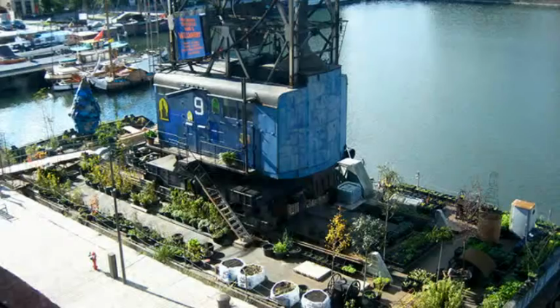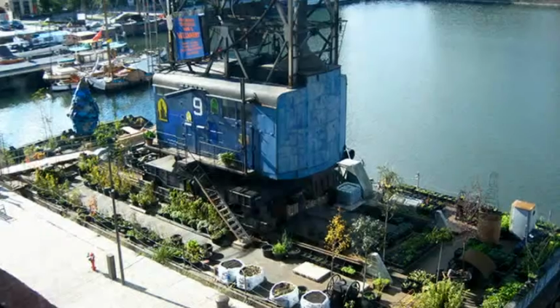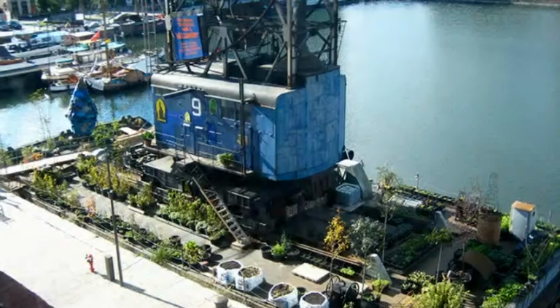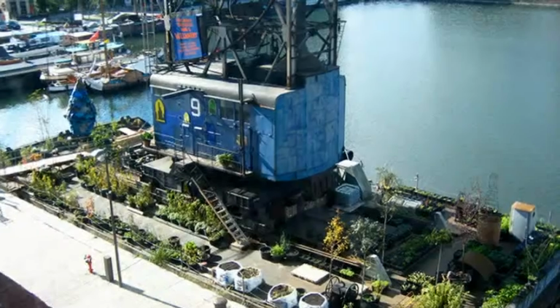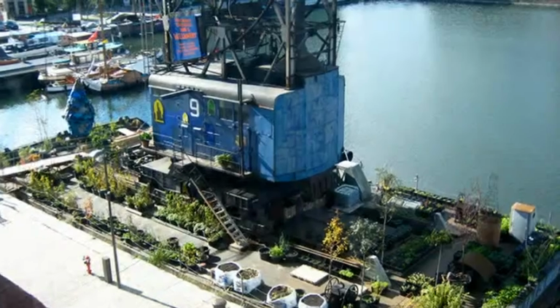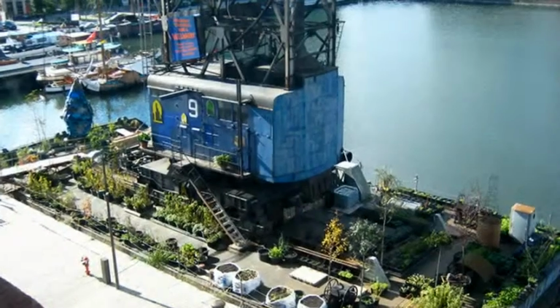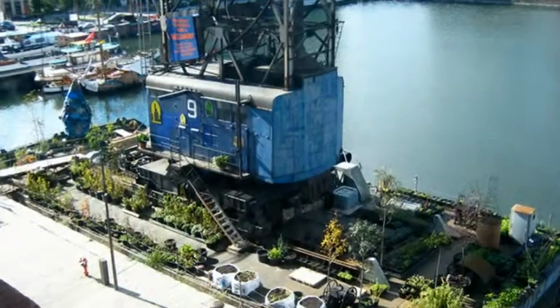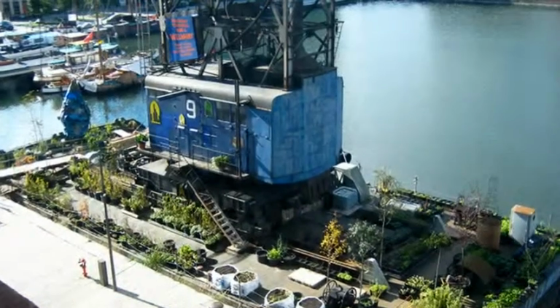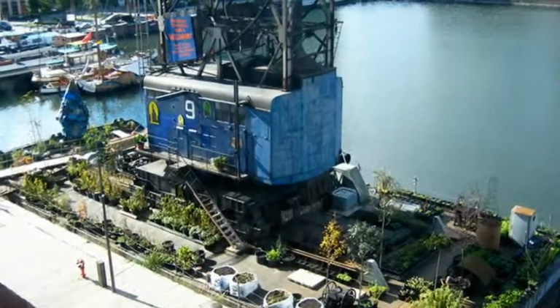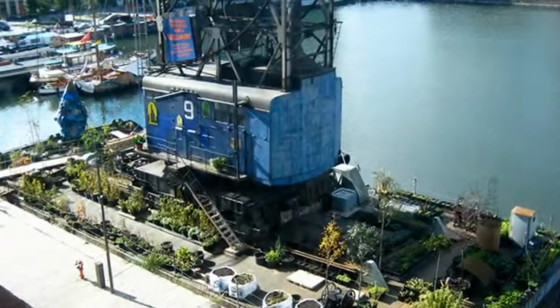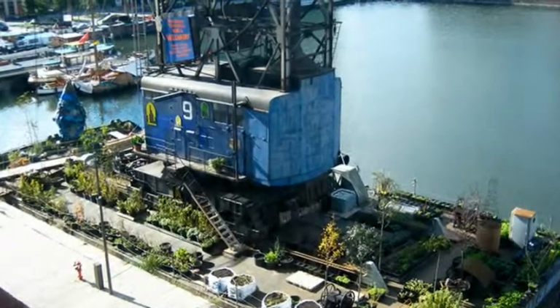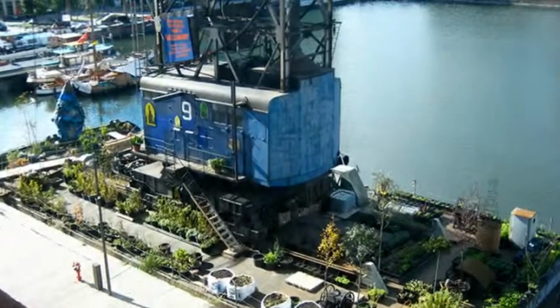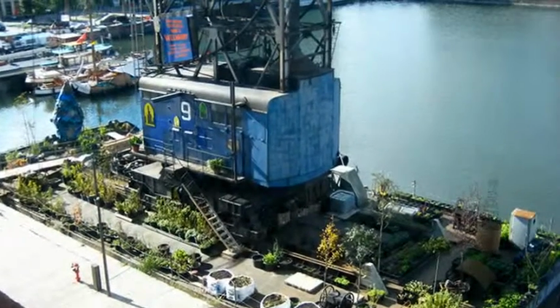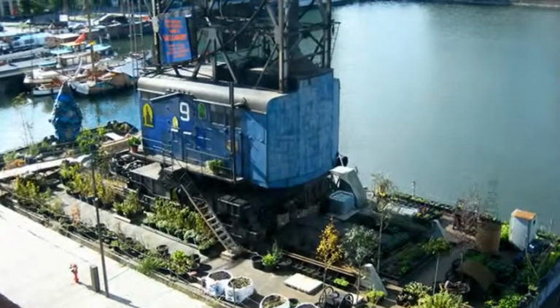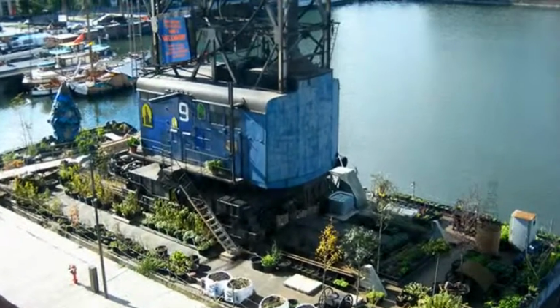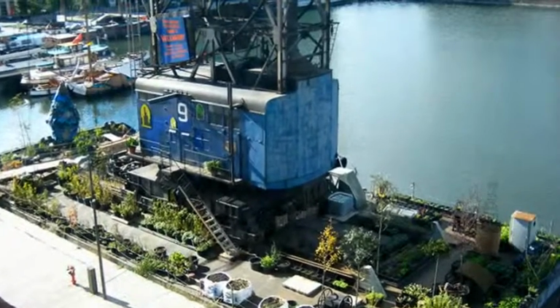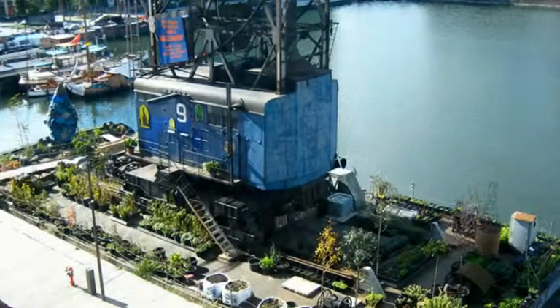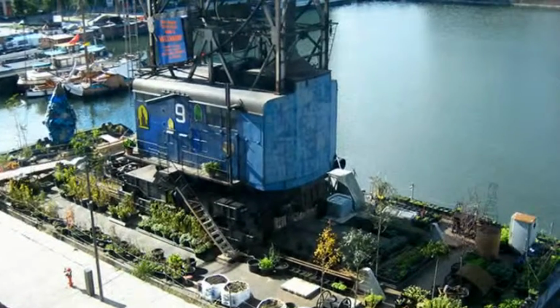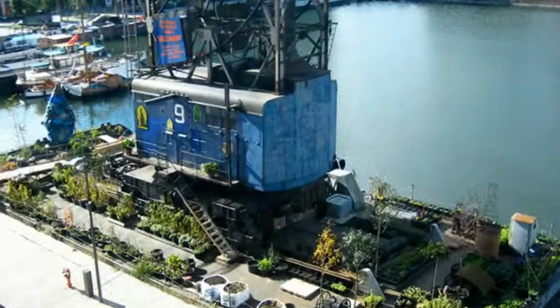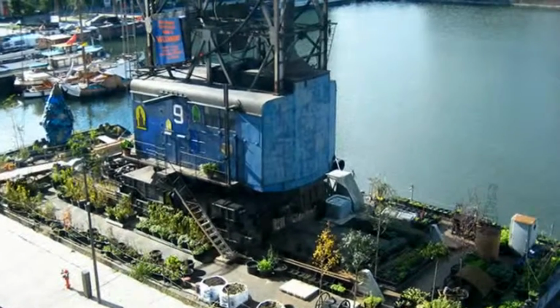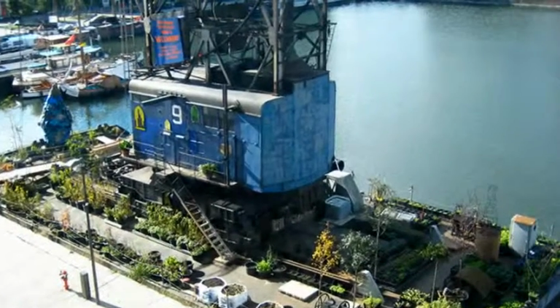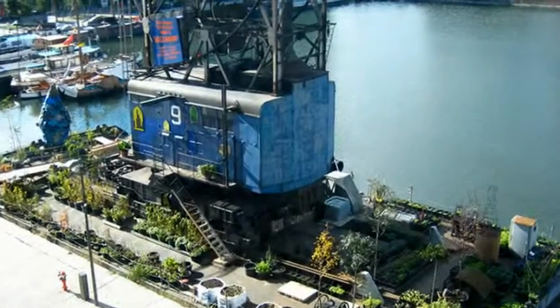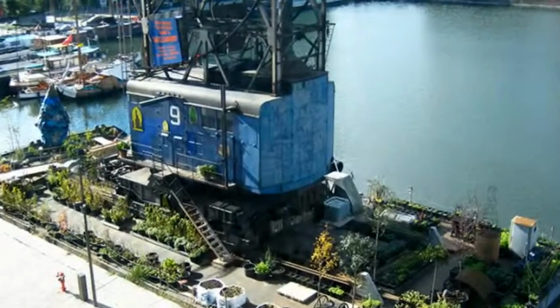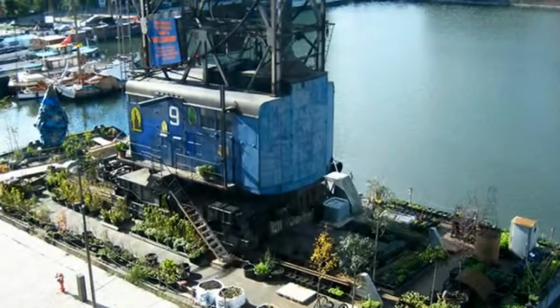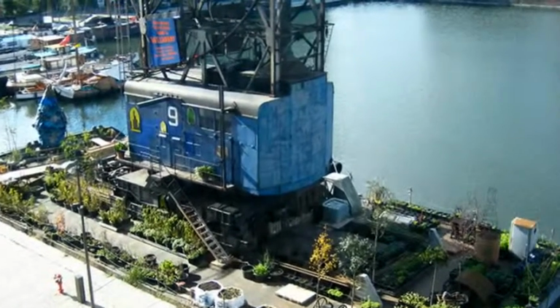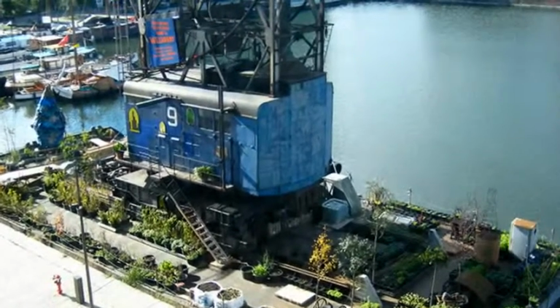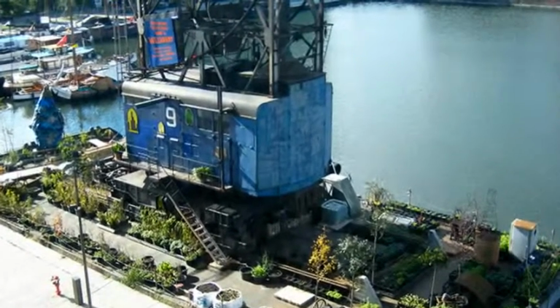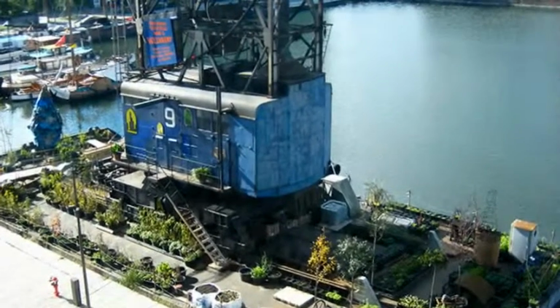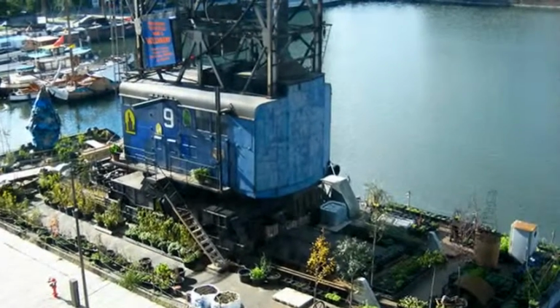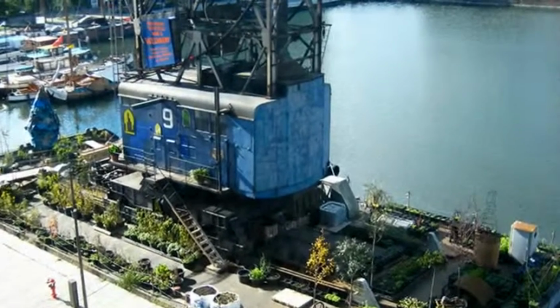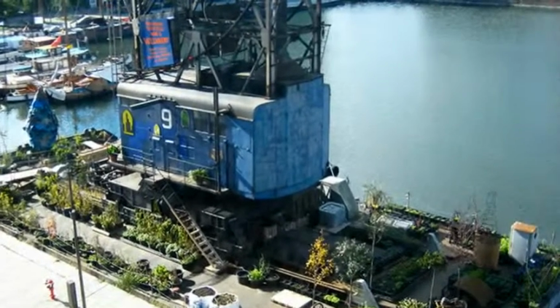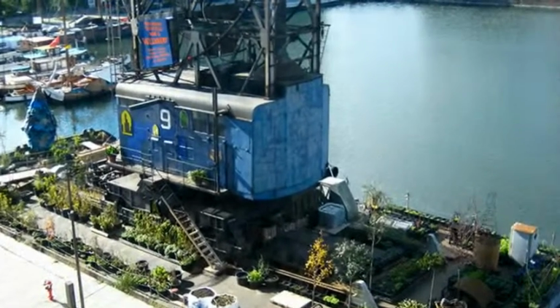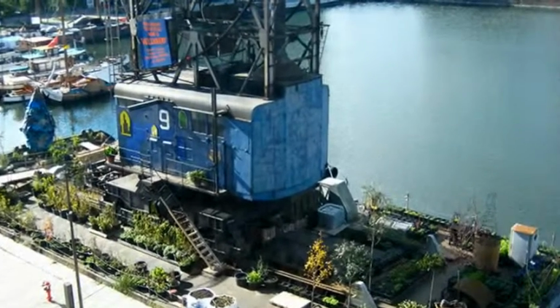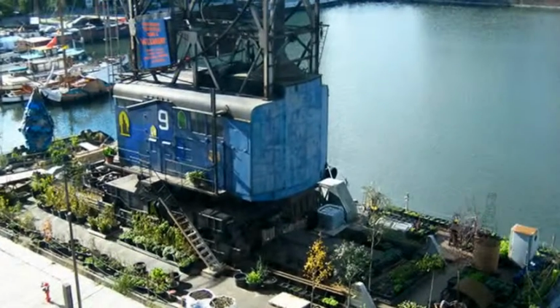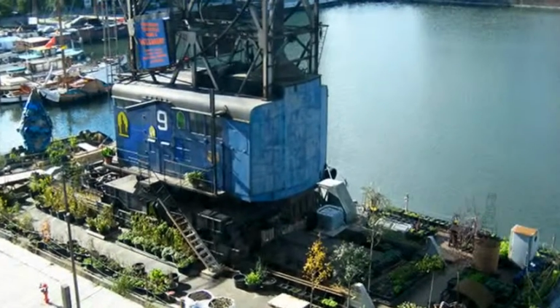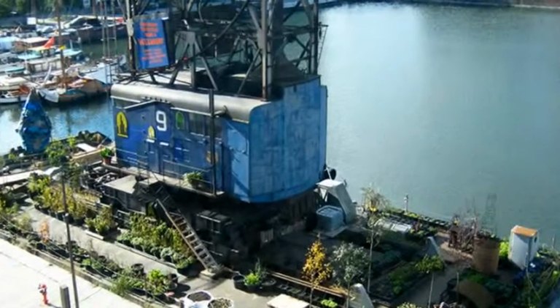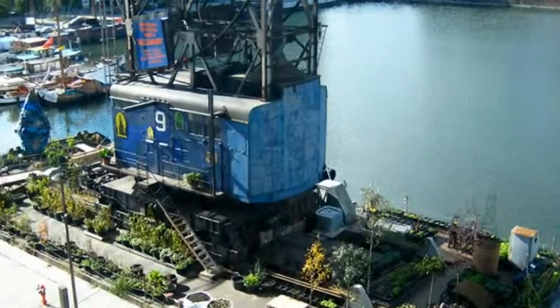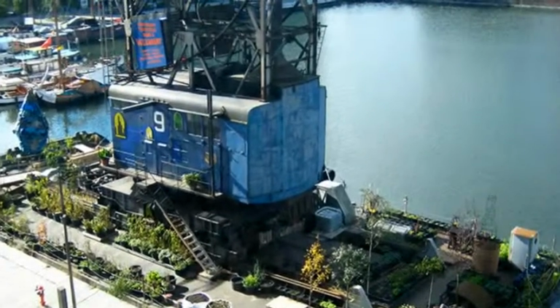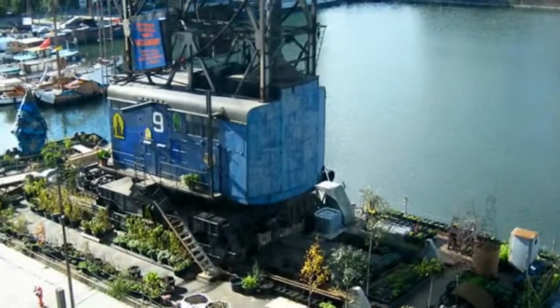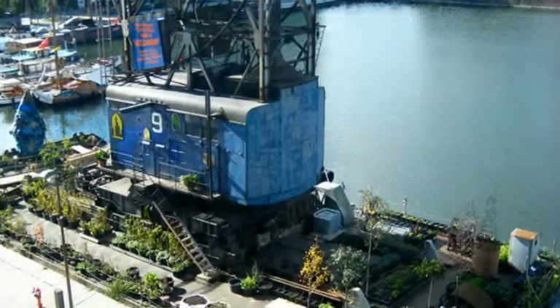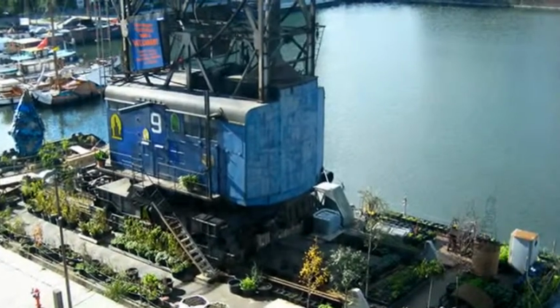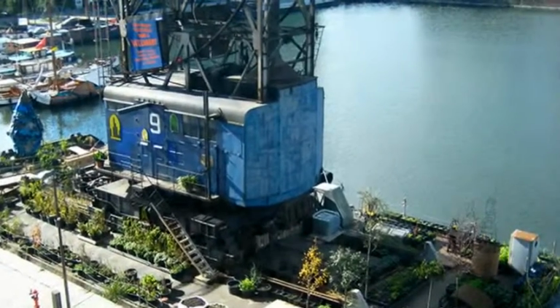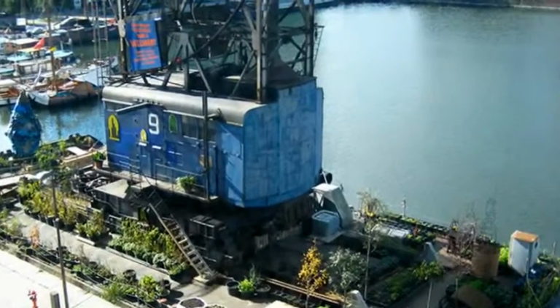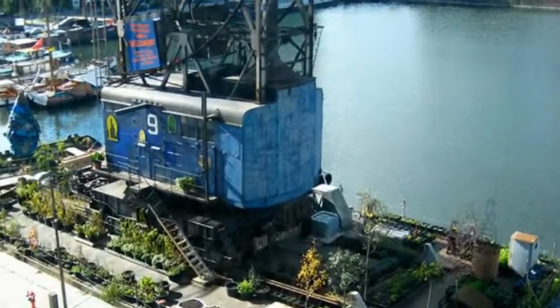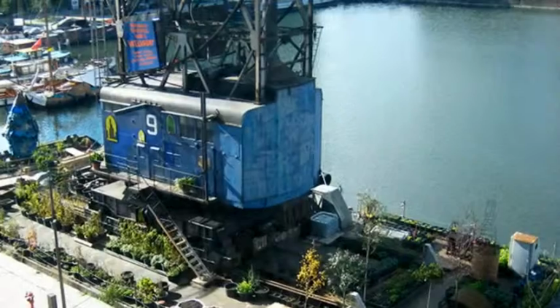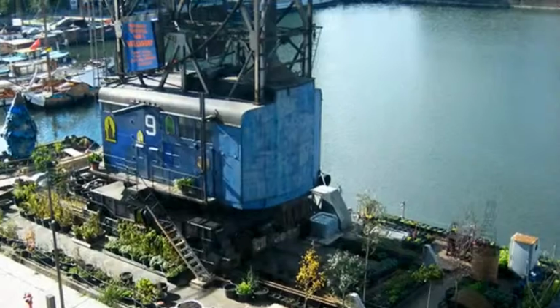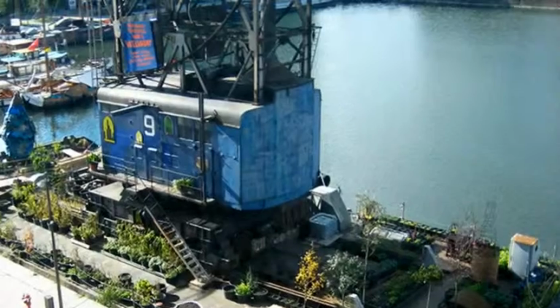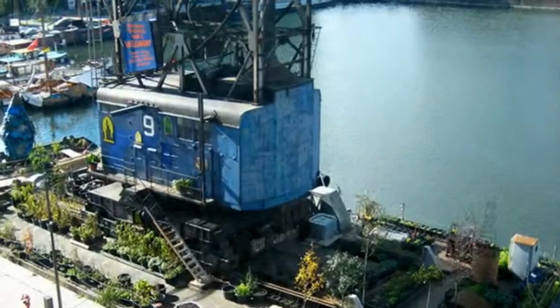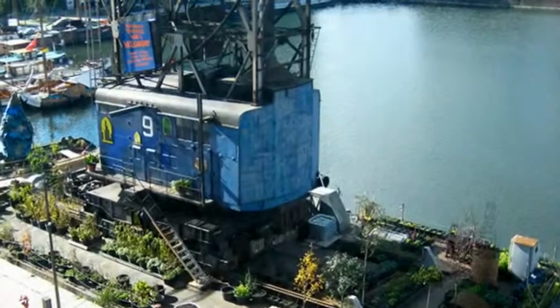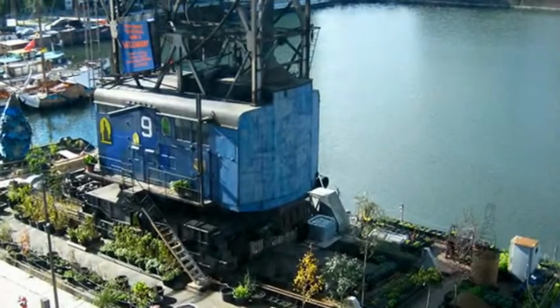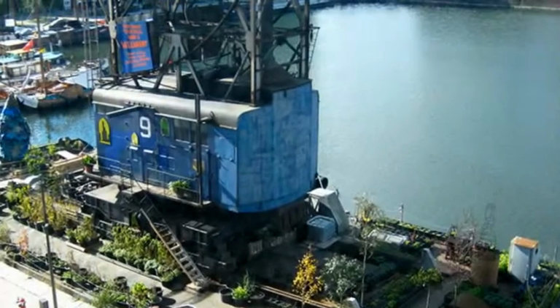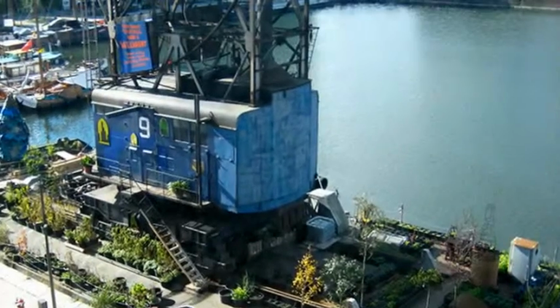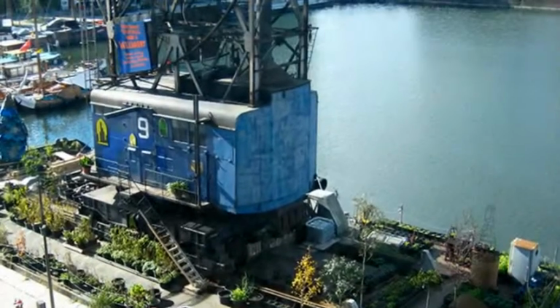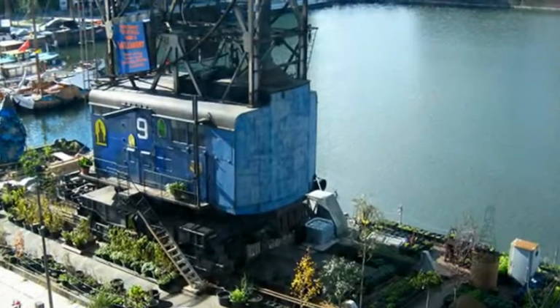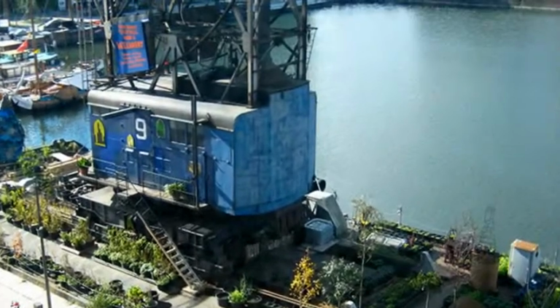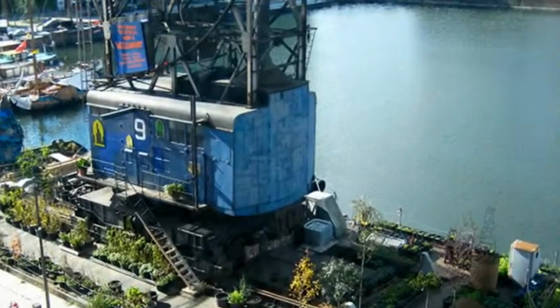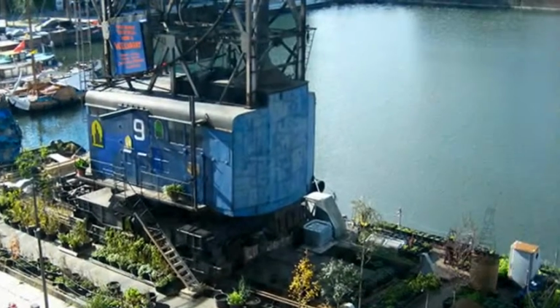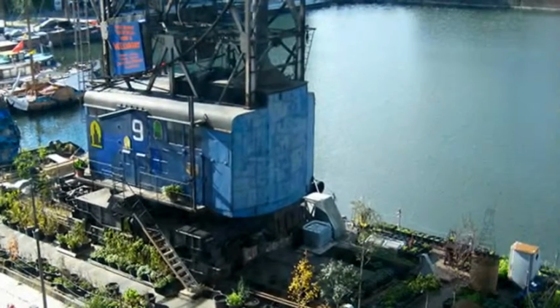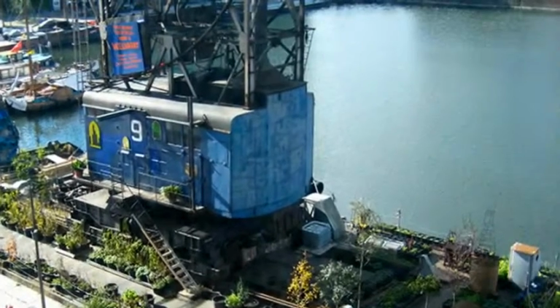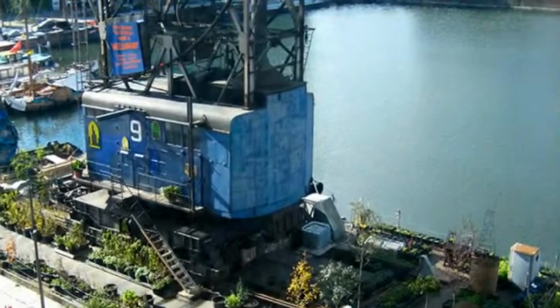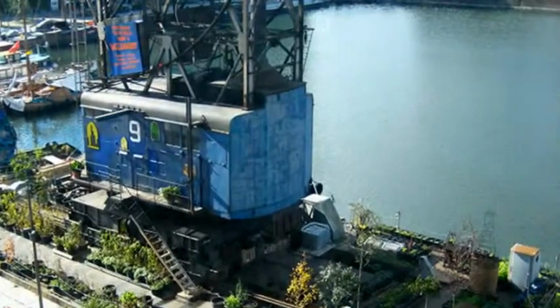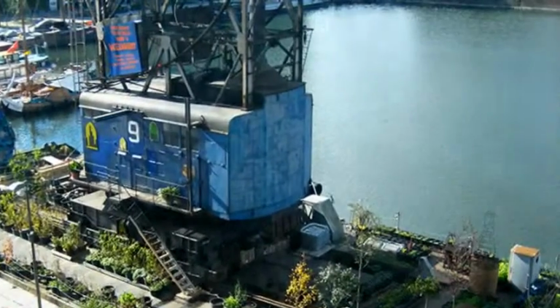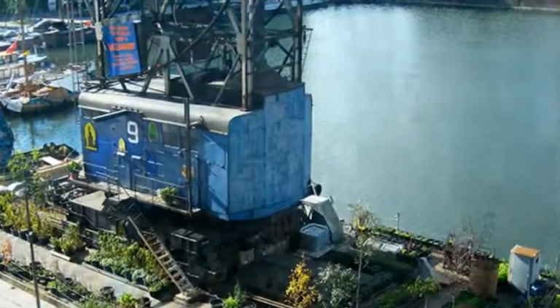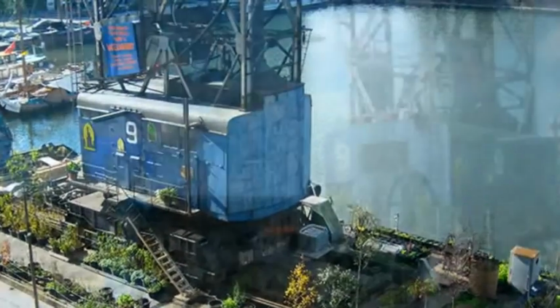Strolling around the beautiful city of Antwerp, we stumbled across a floating piece of greenery anchored under the shadow of the MAS Museum.